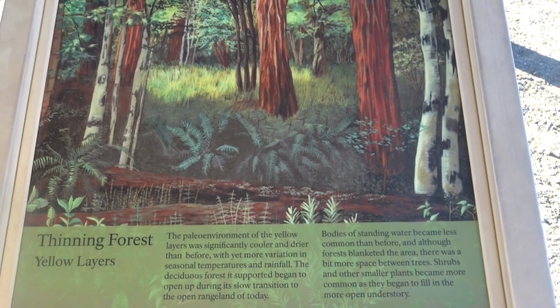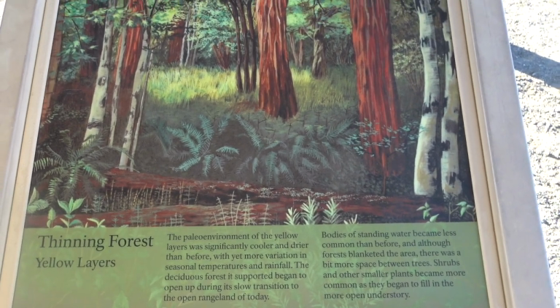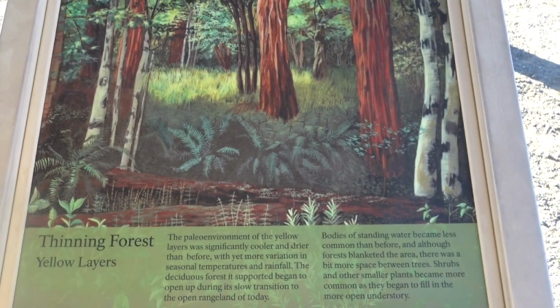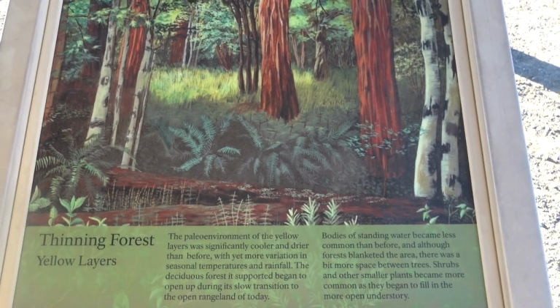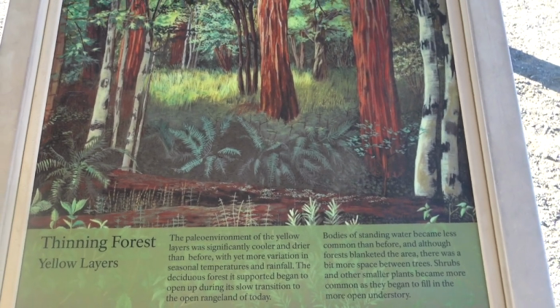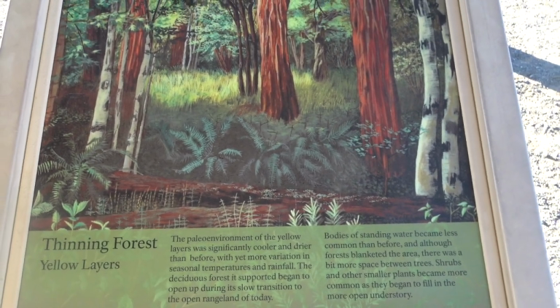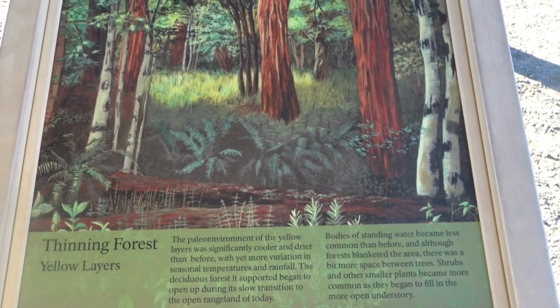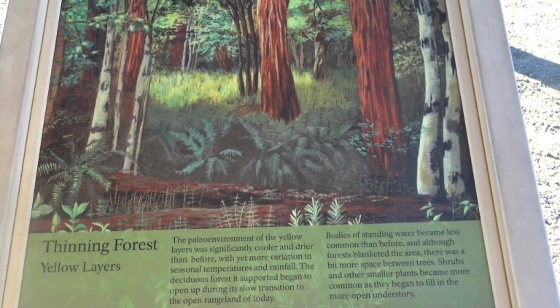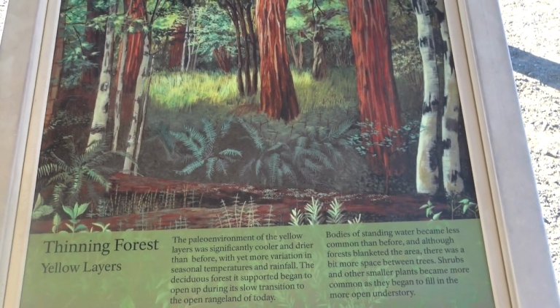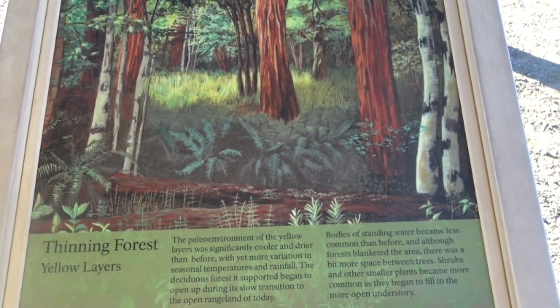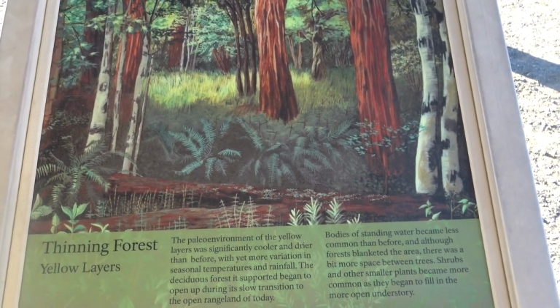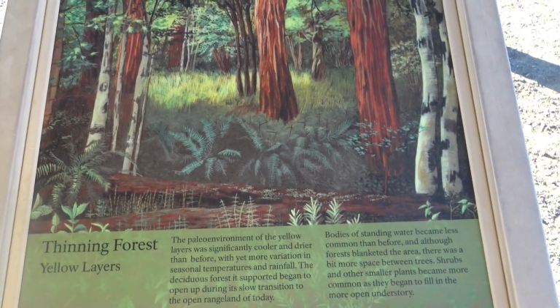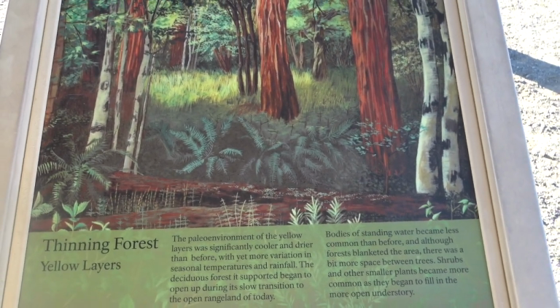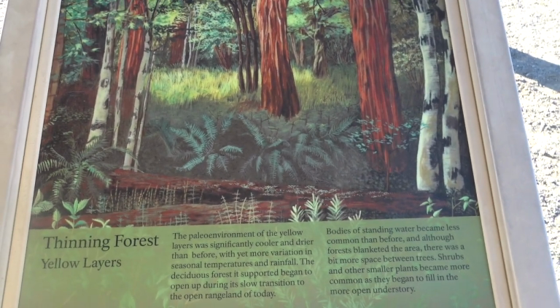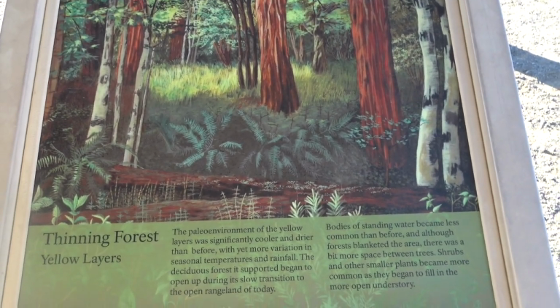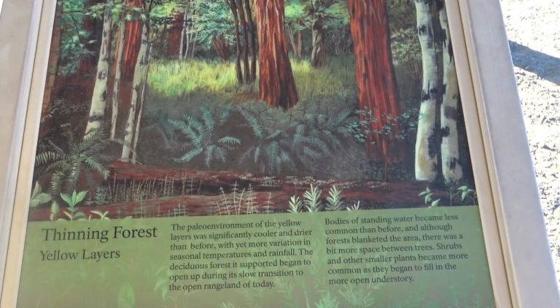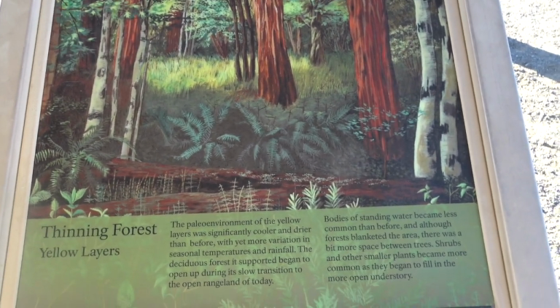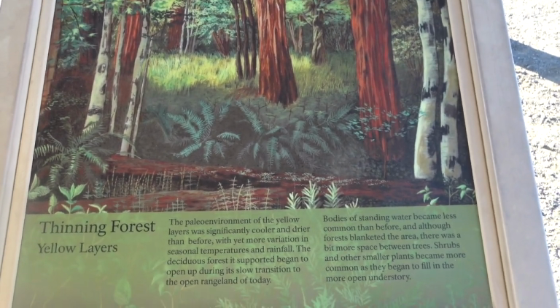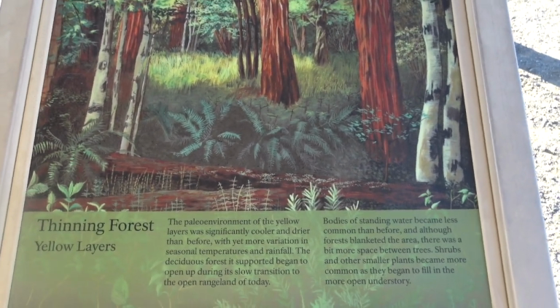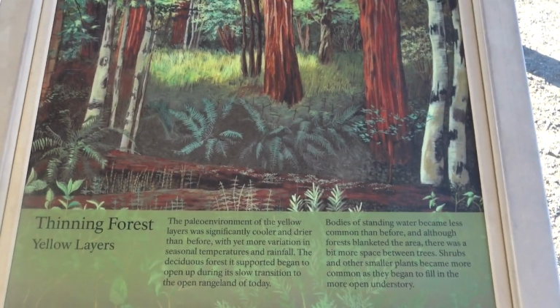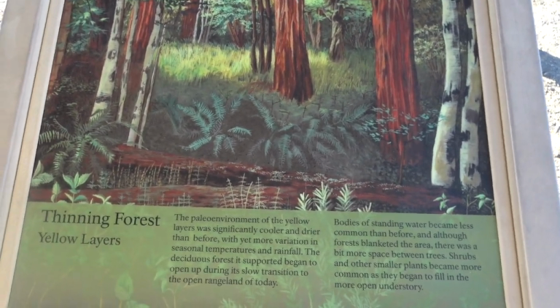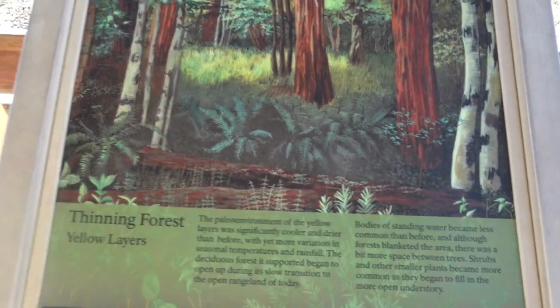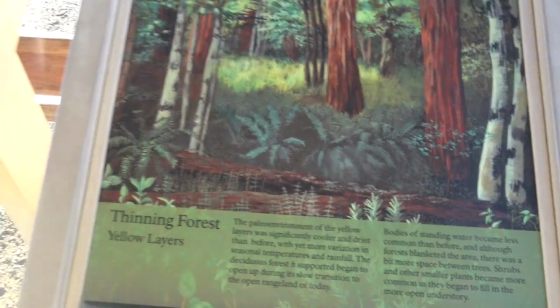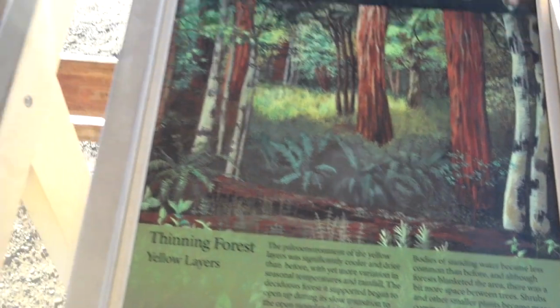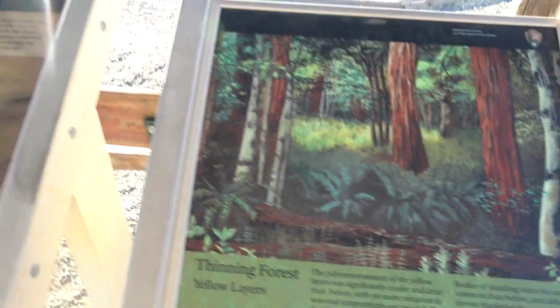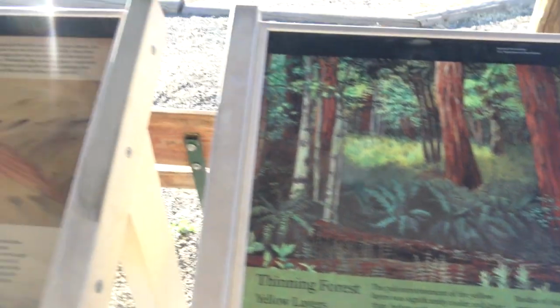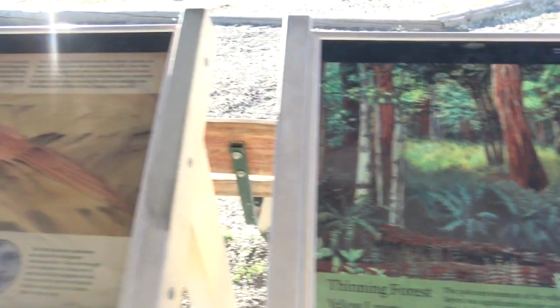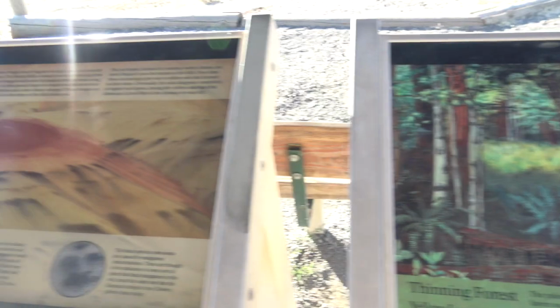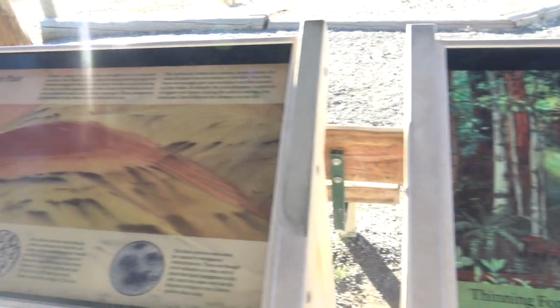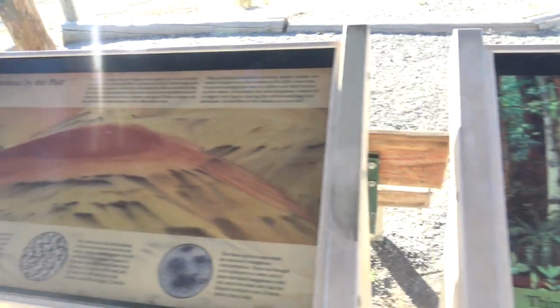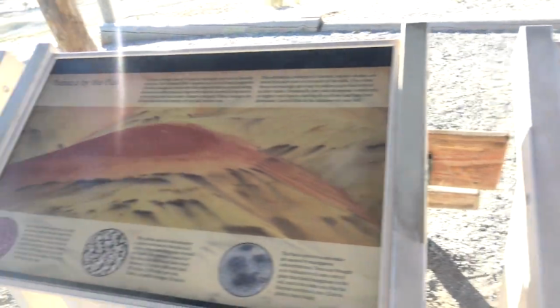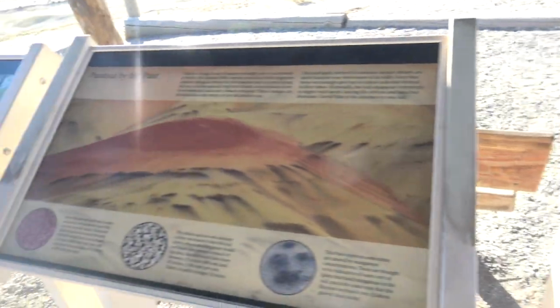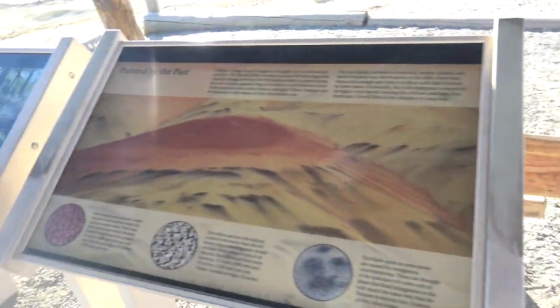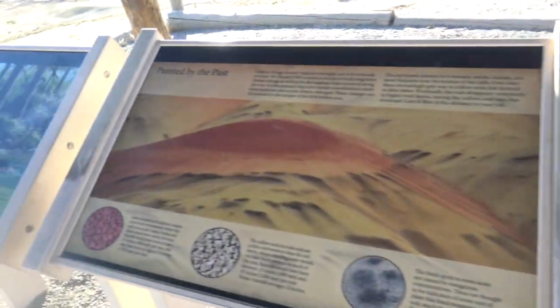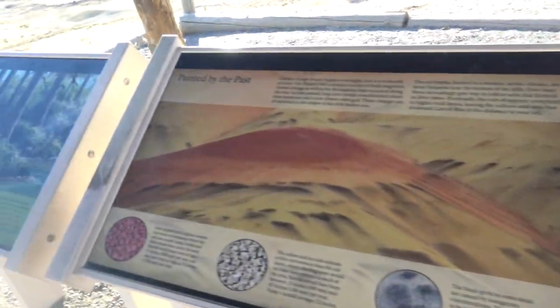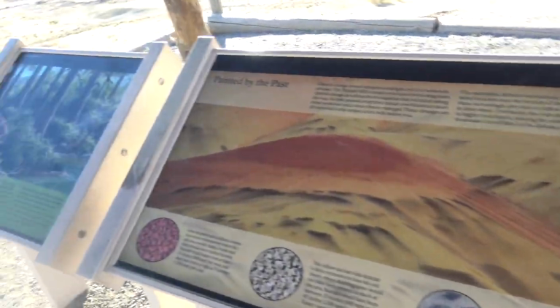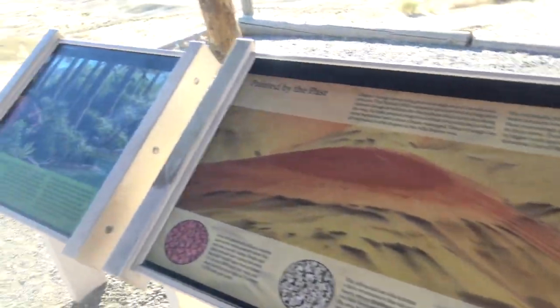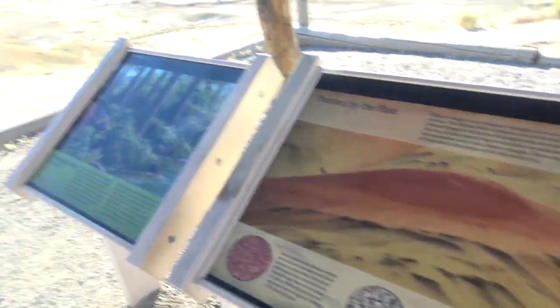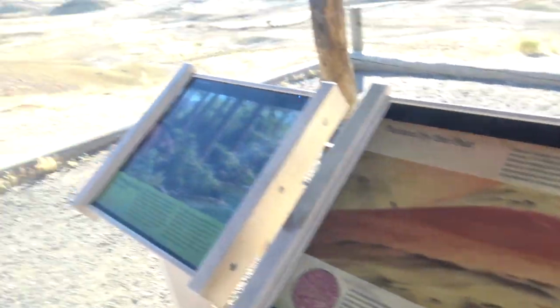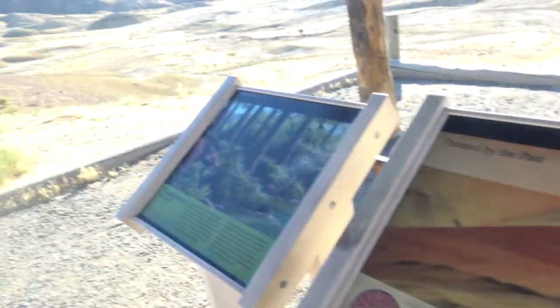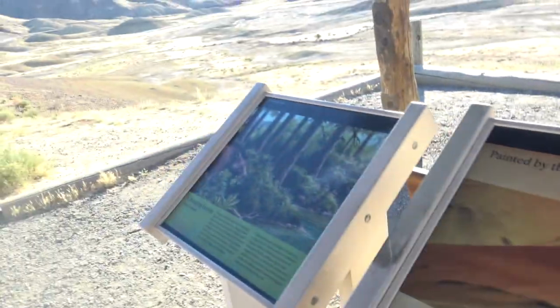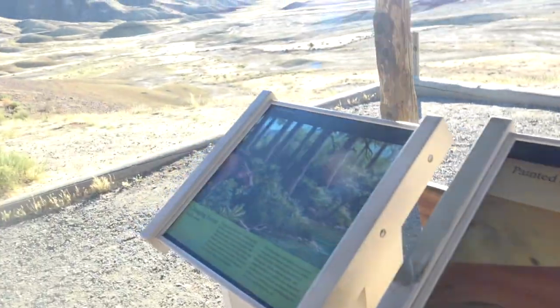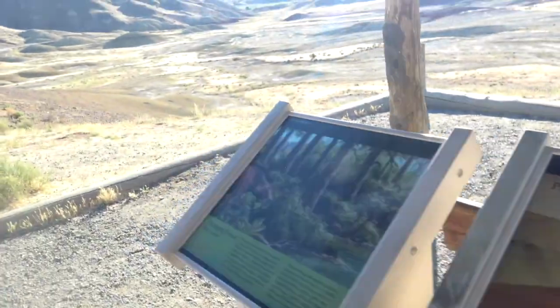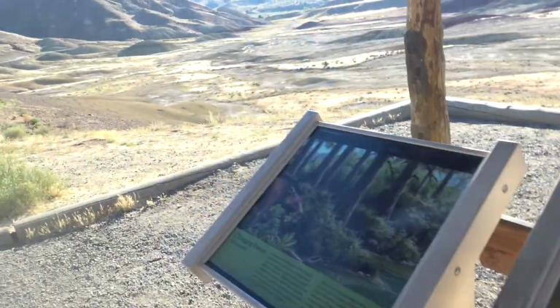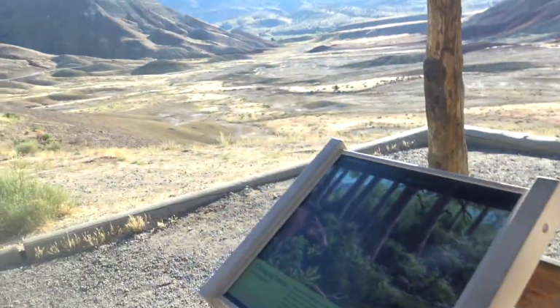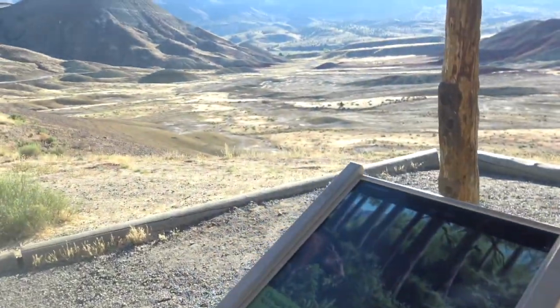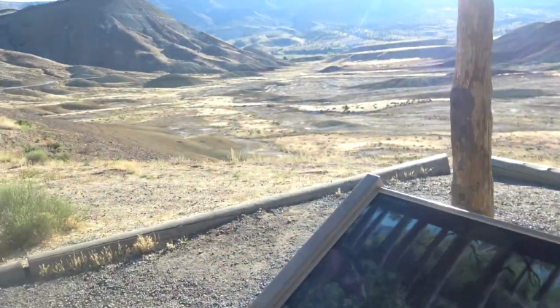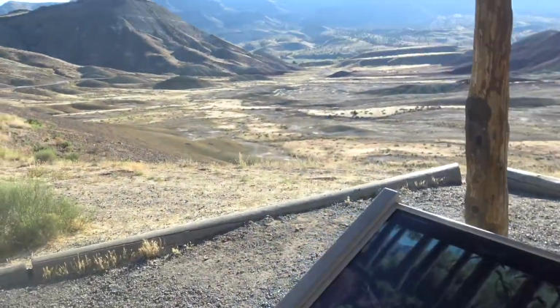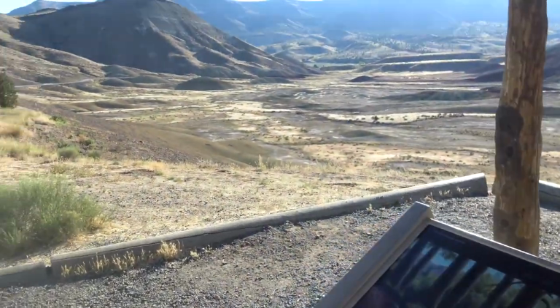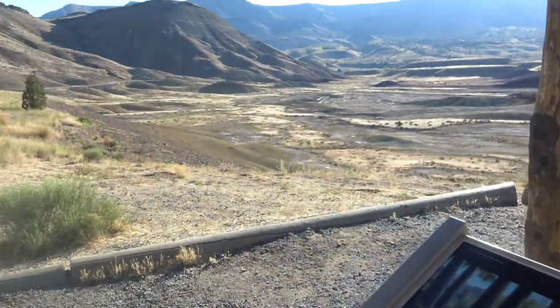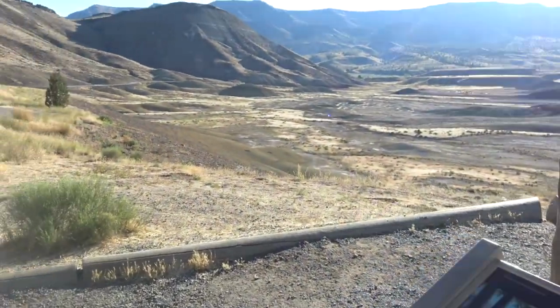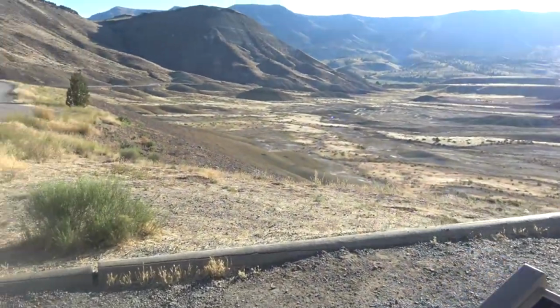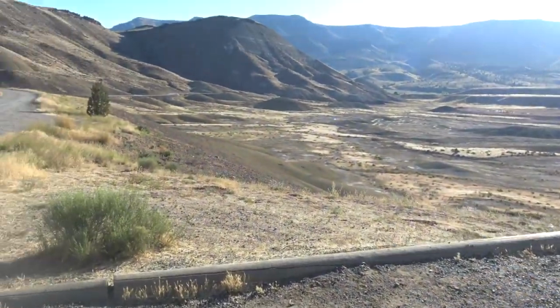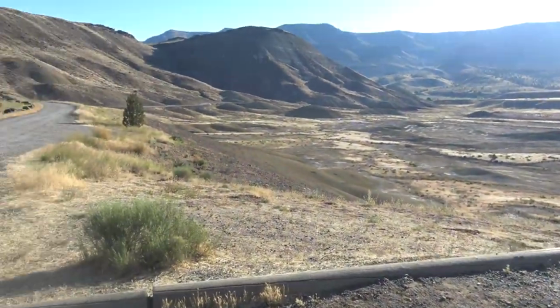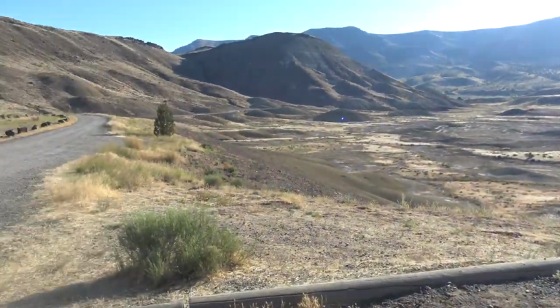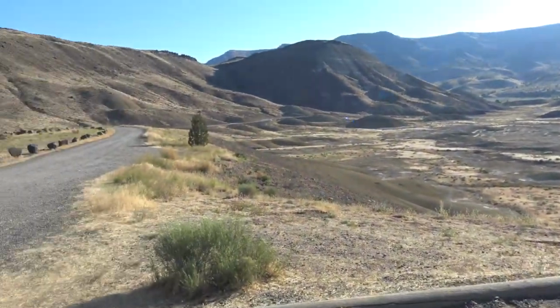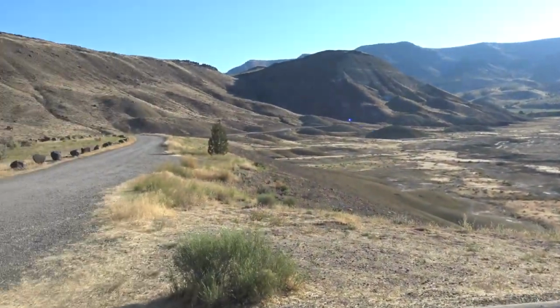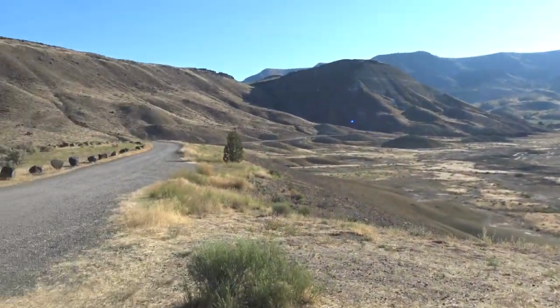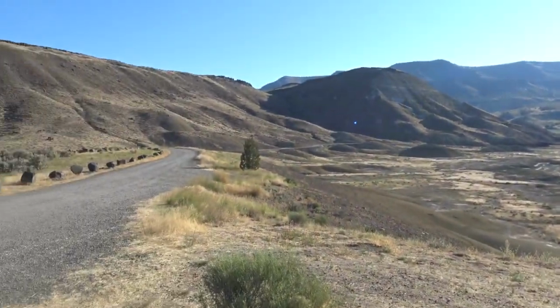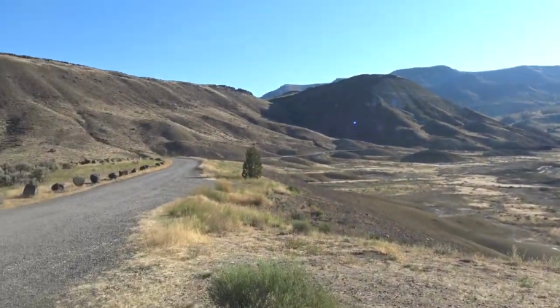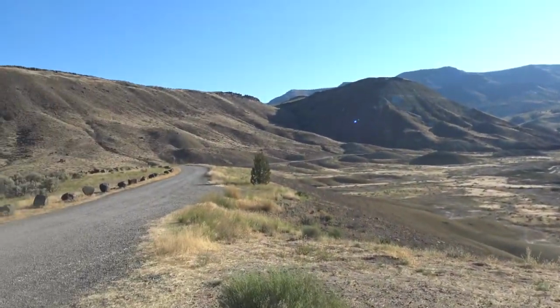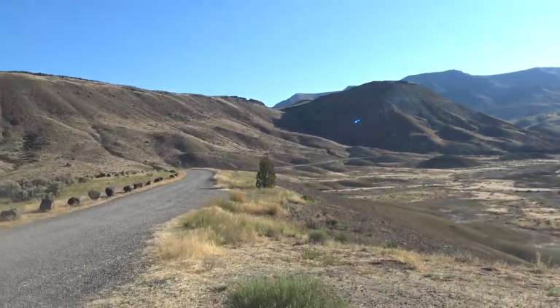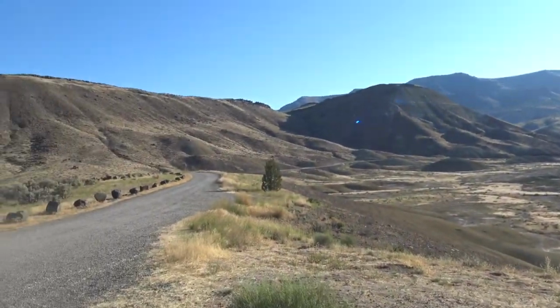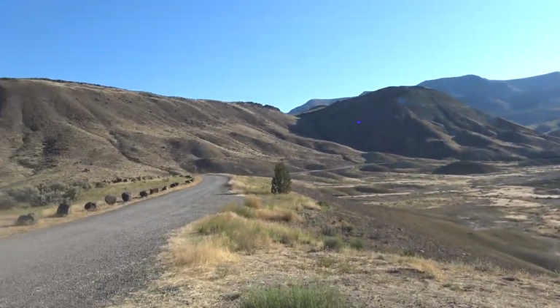Beautiful view up here. Wowie, pretty cool. I love it here. This is awesome.